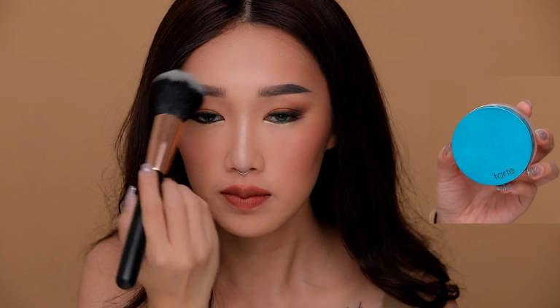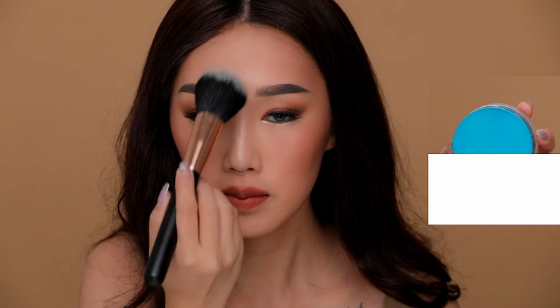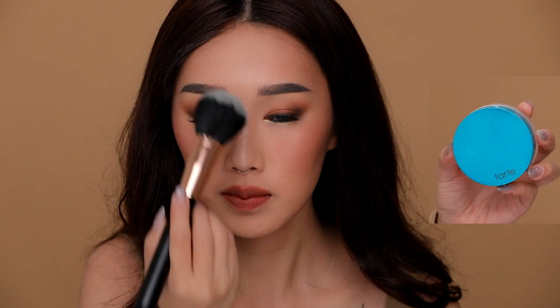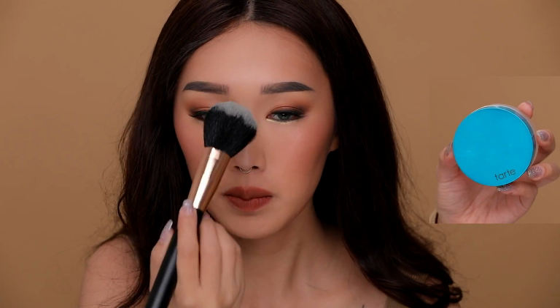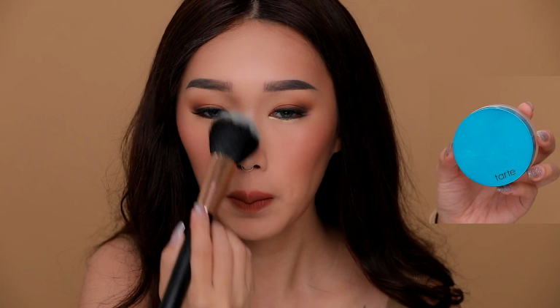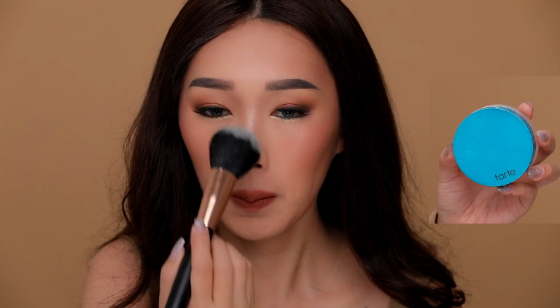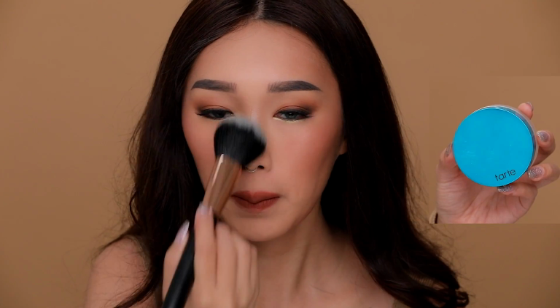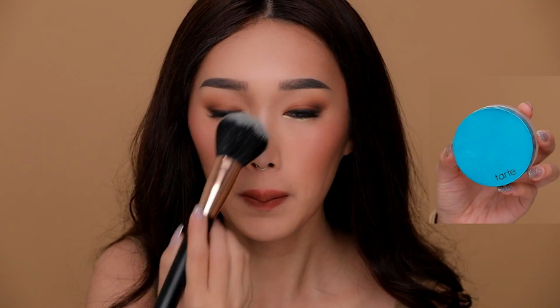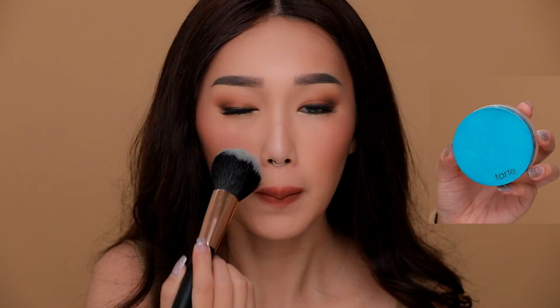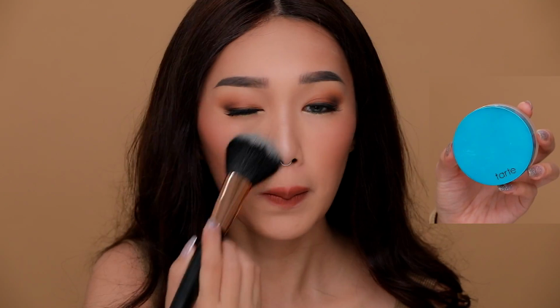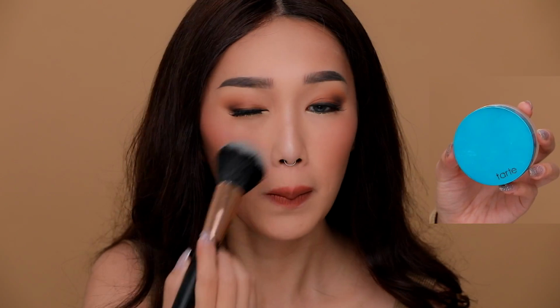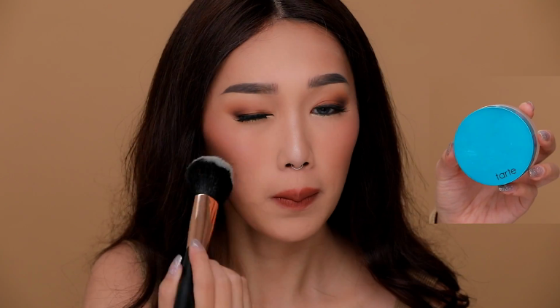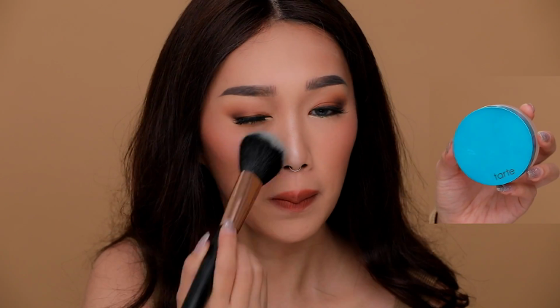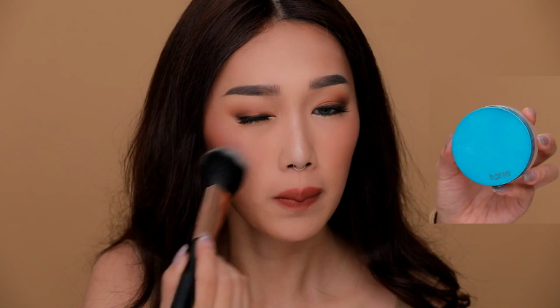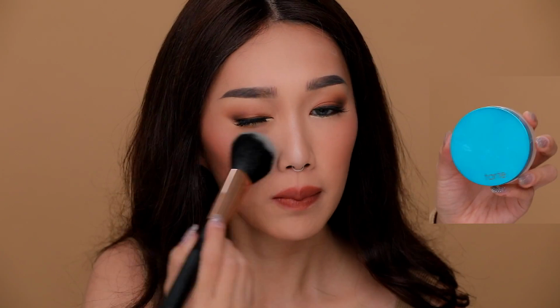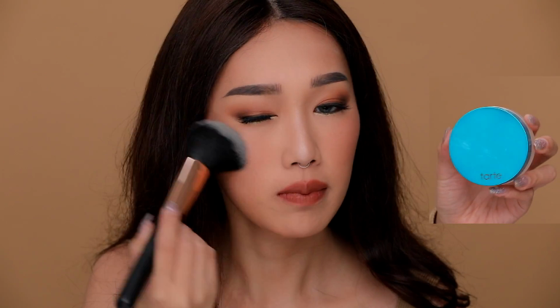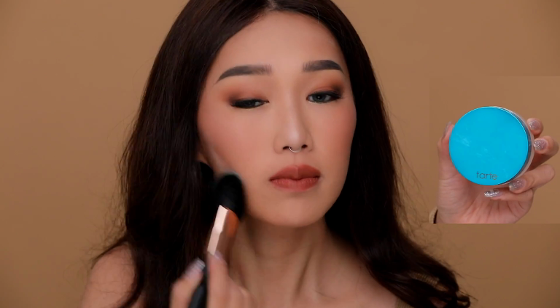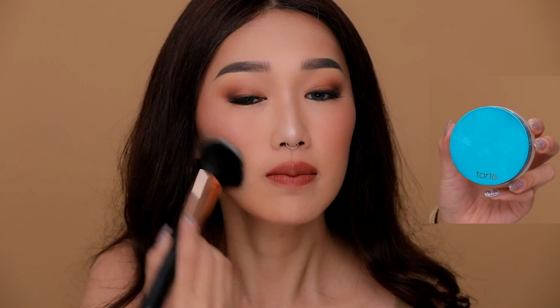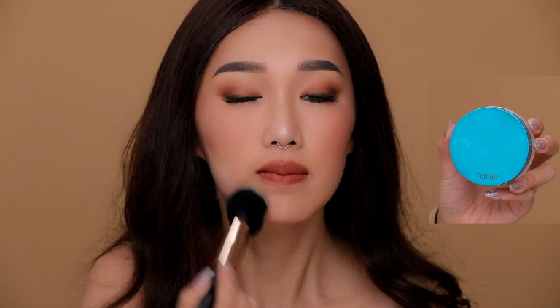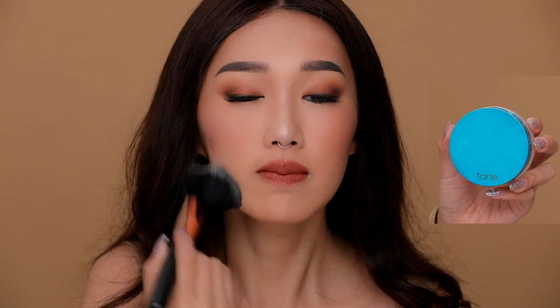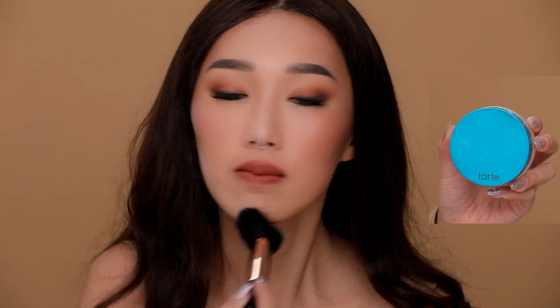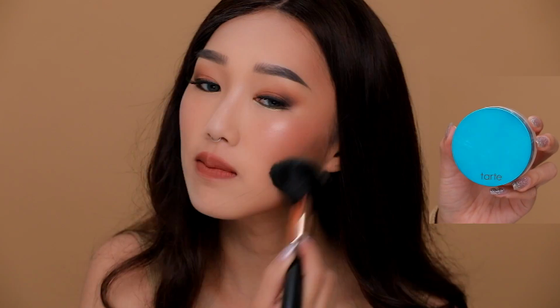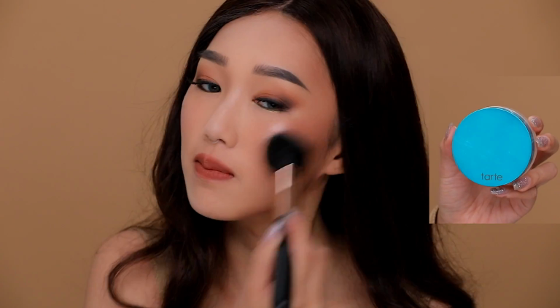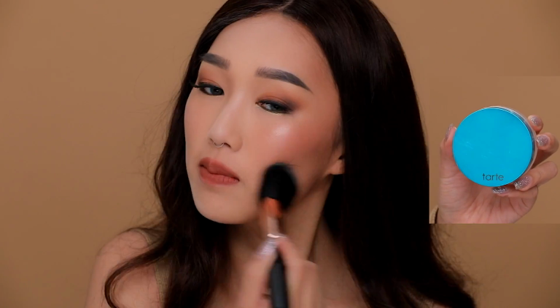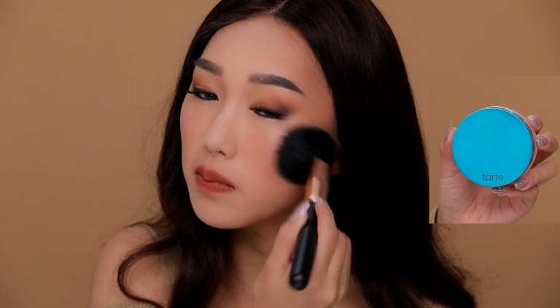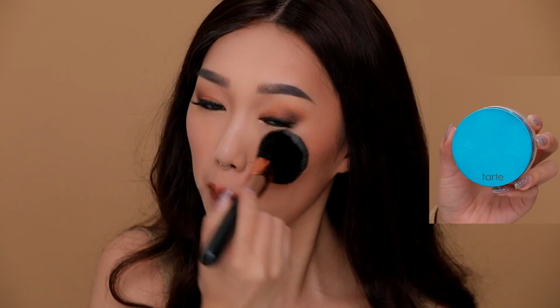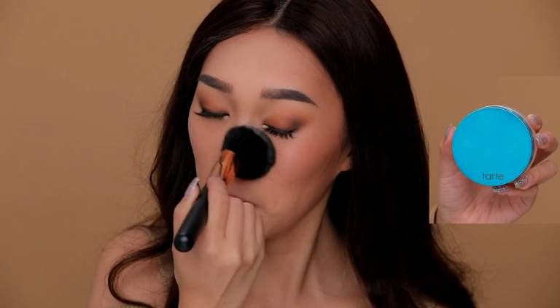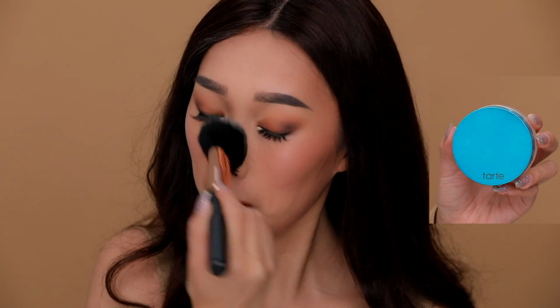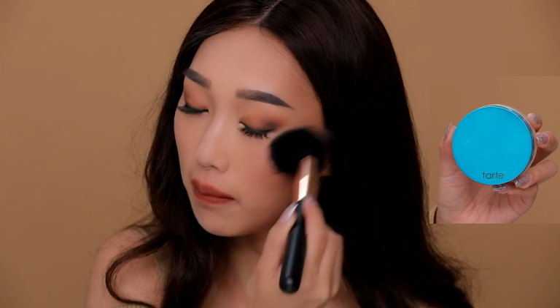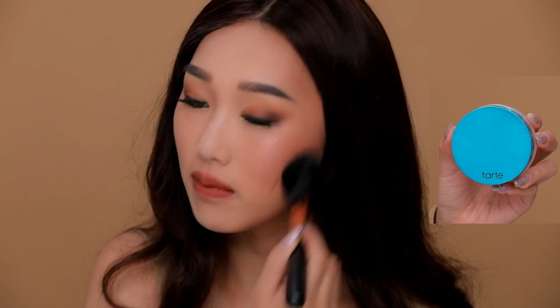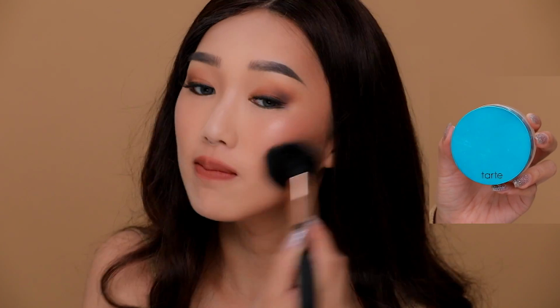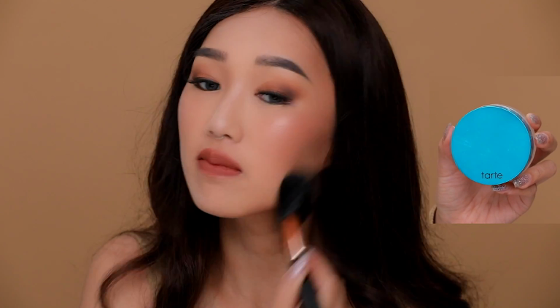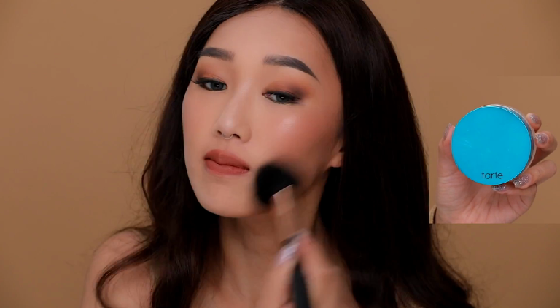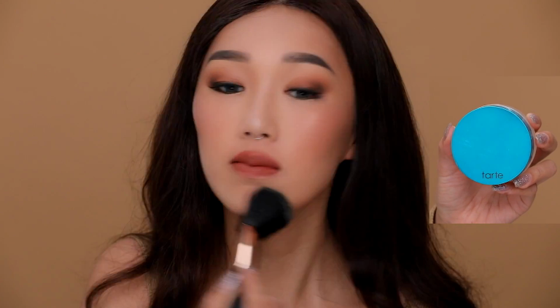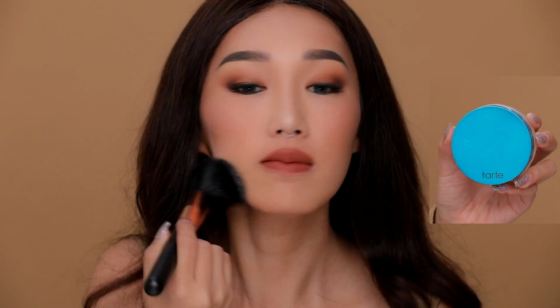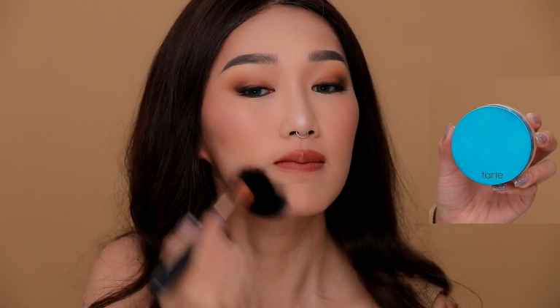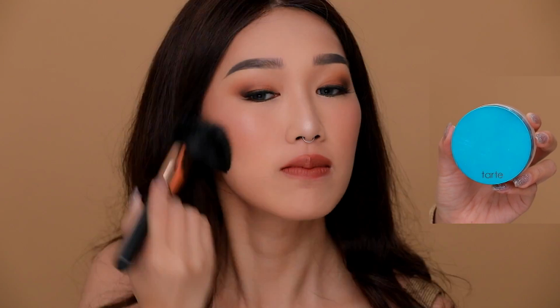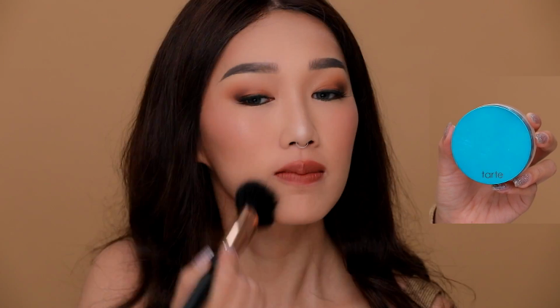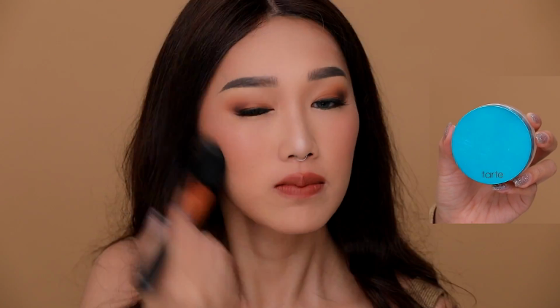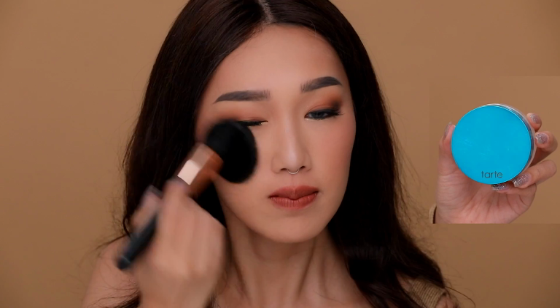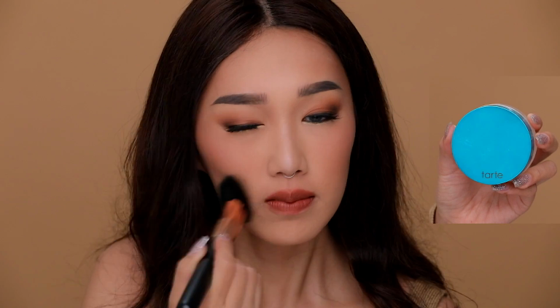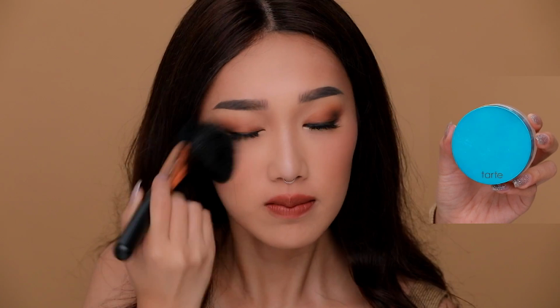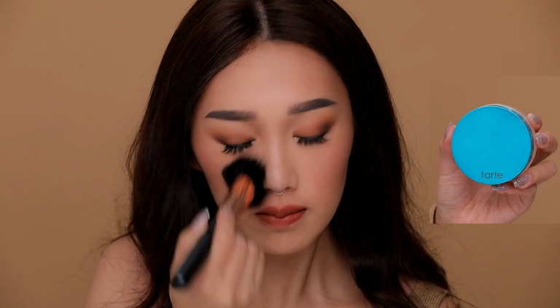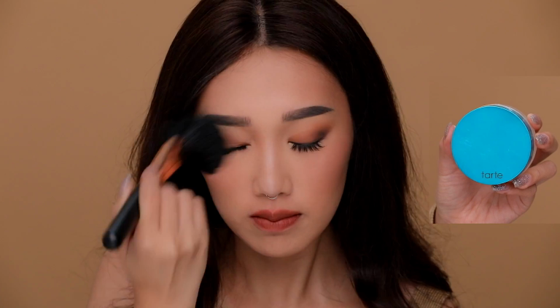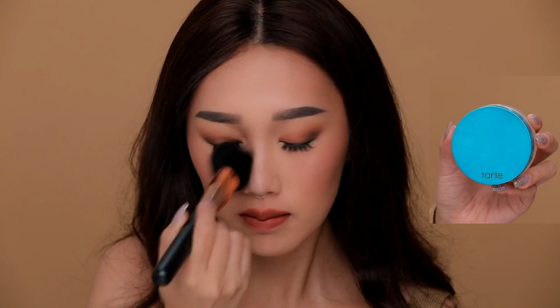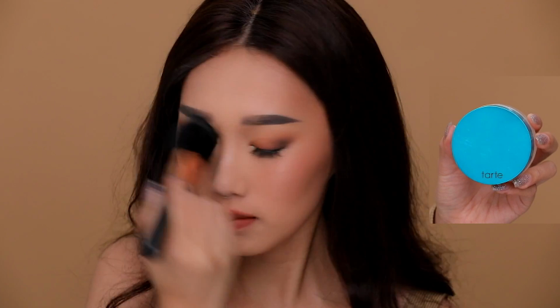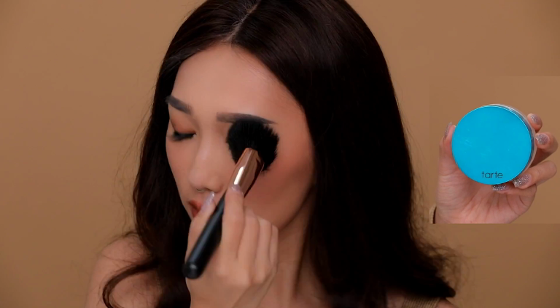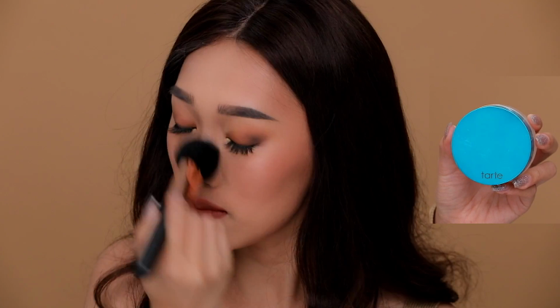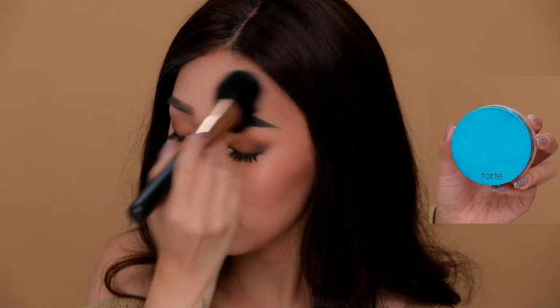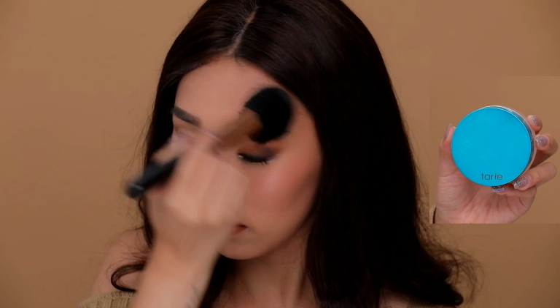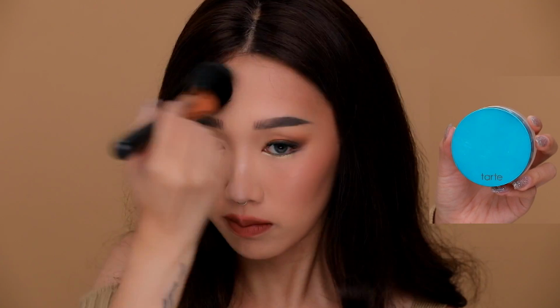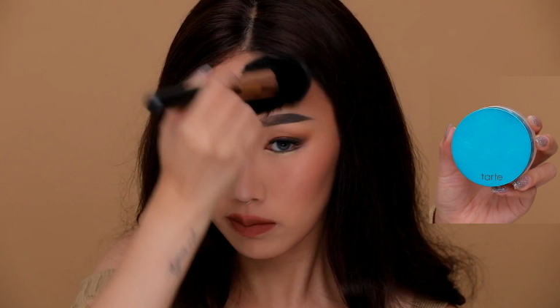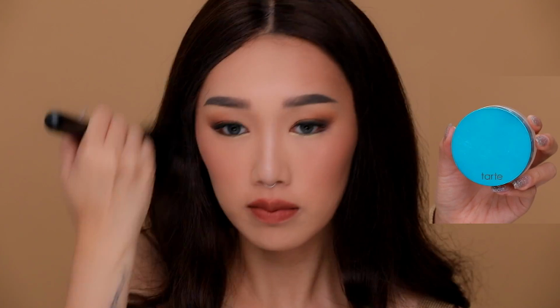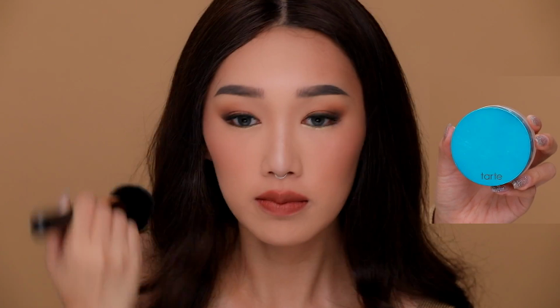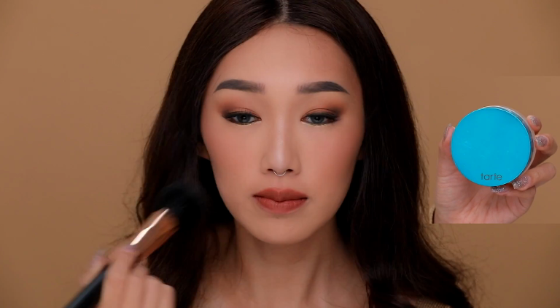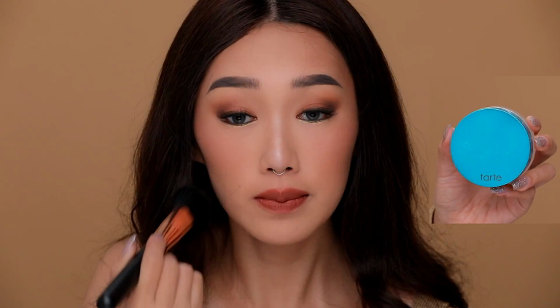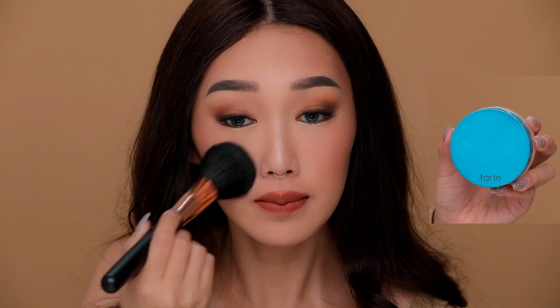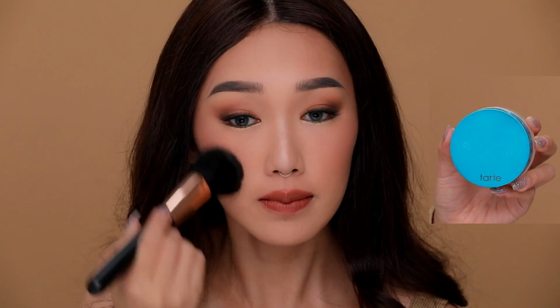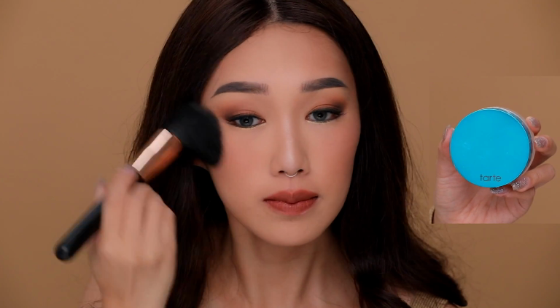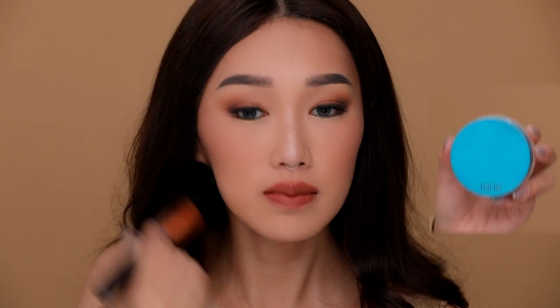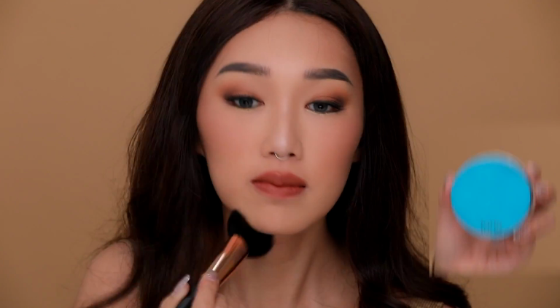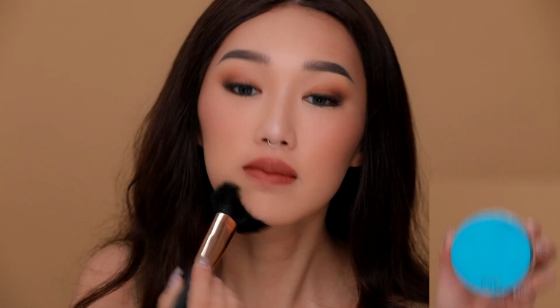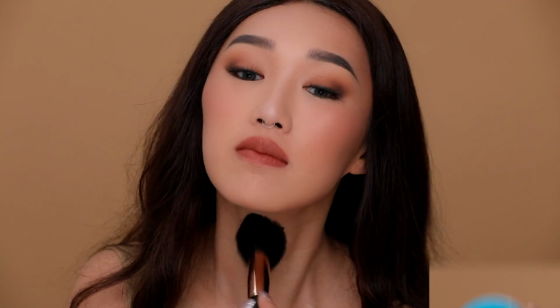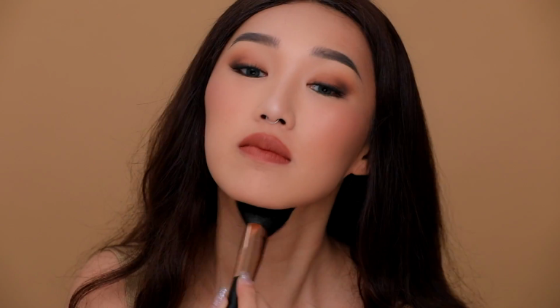It's time to seal in all the hard work with this Tarte loose powder, which I'm just dusting lightly over my face with a big fluffy powder brush.